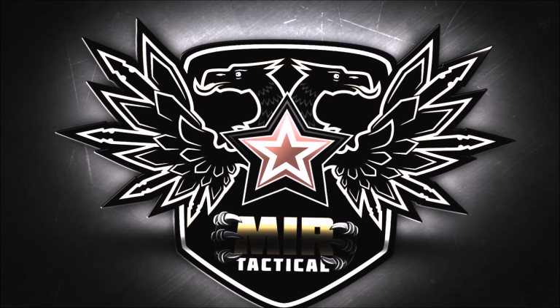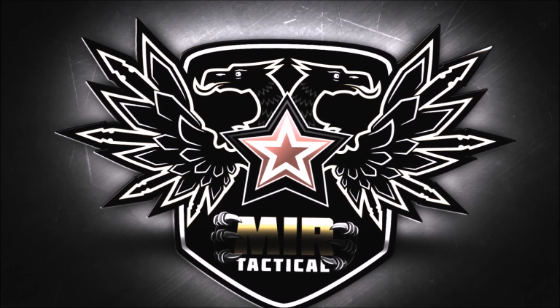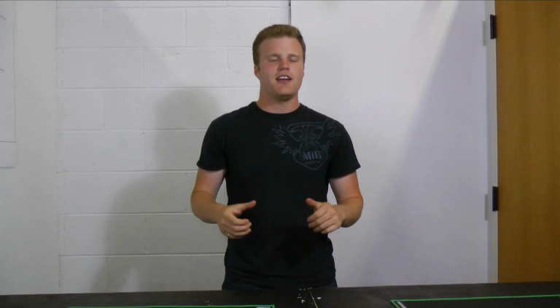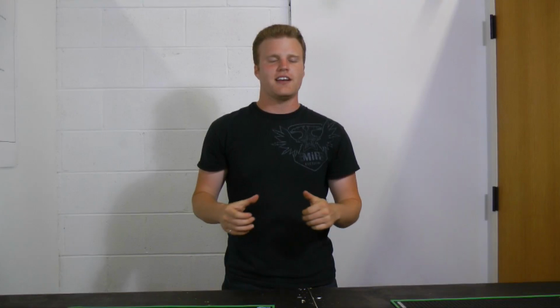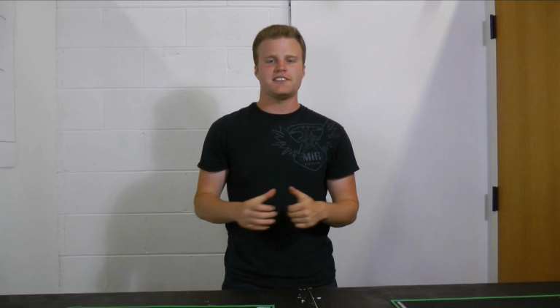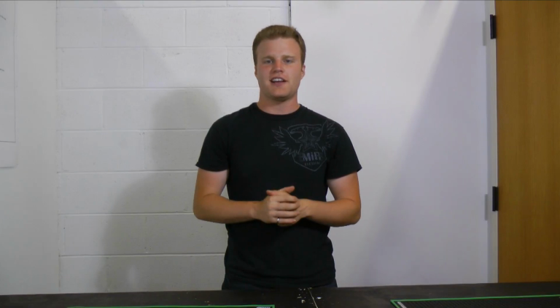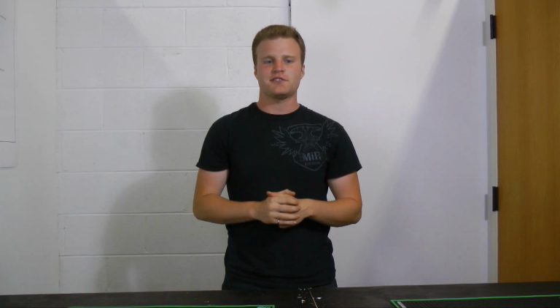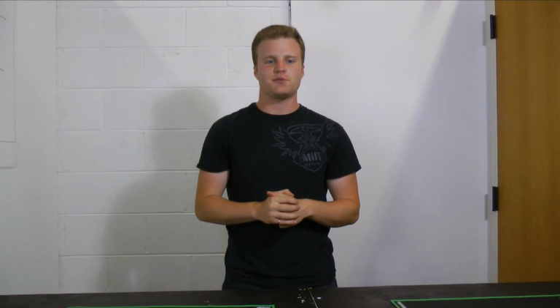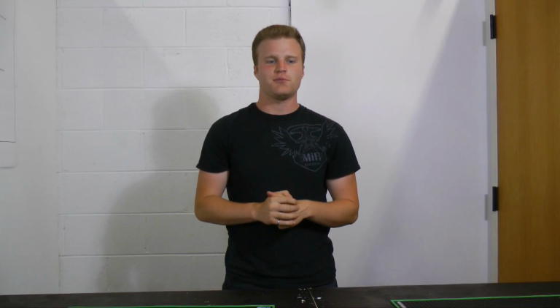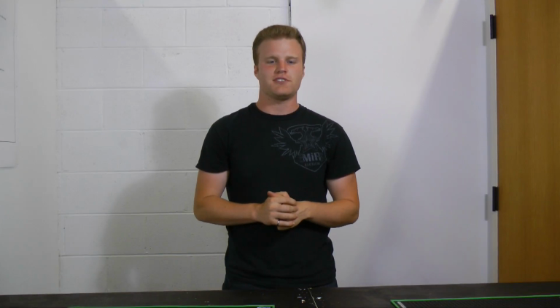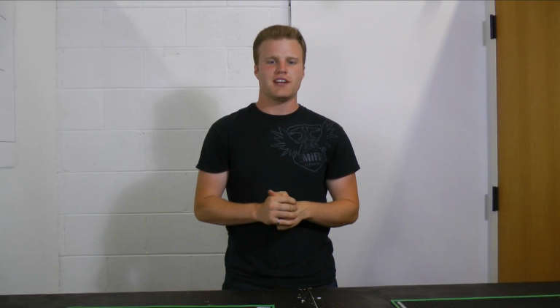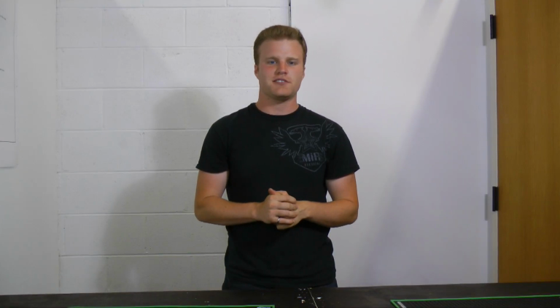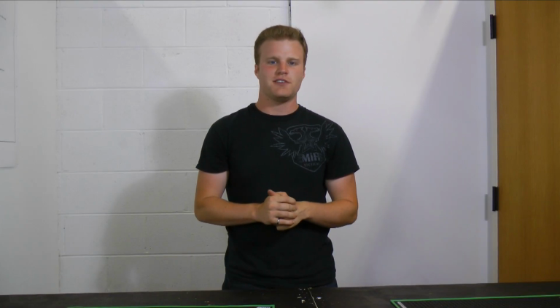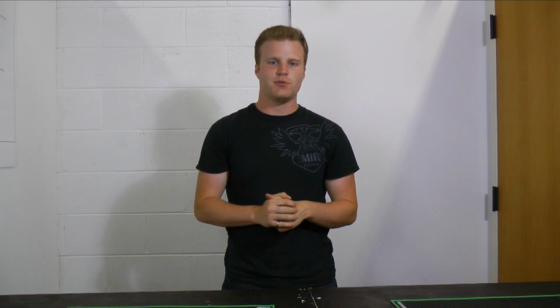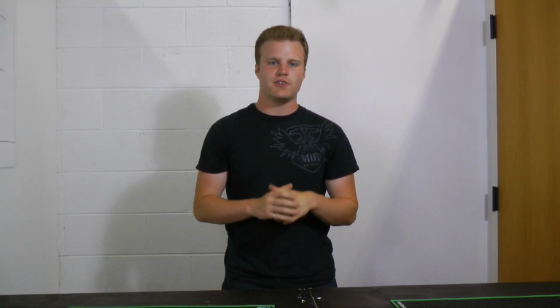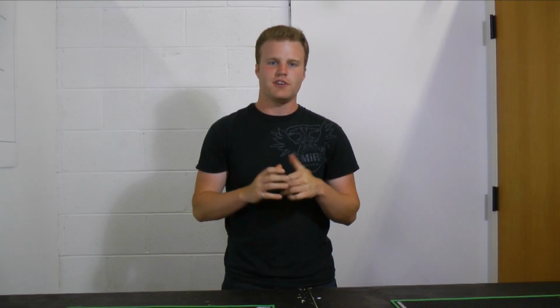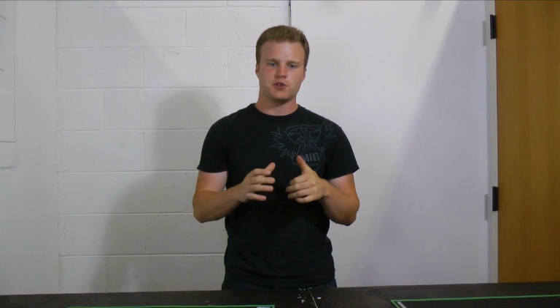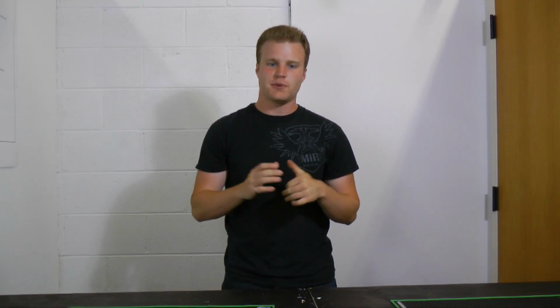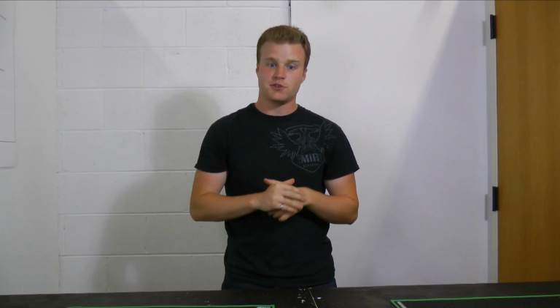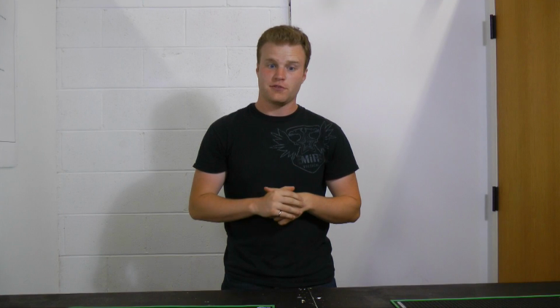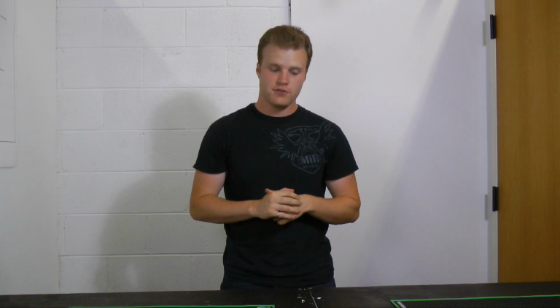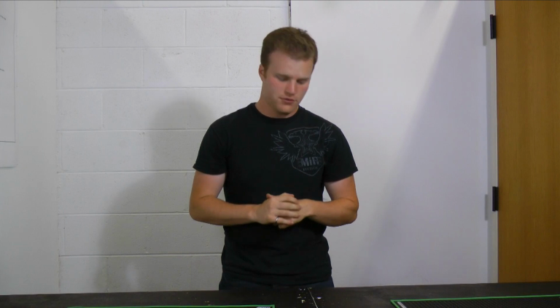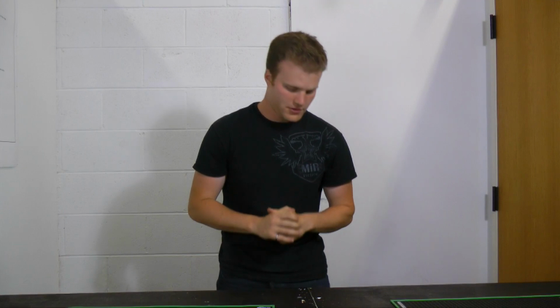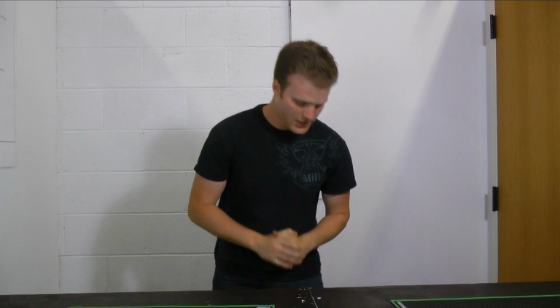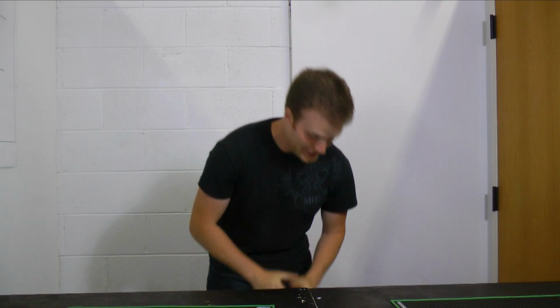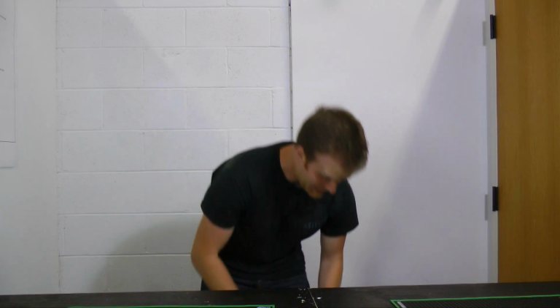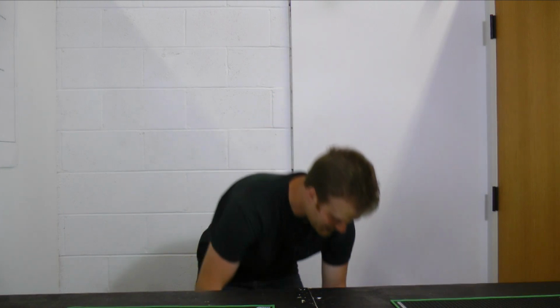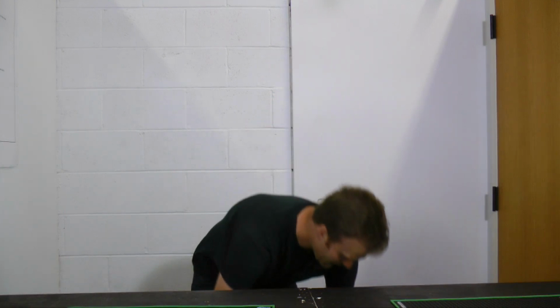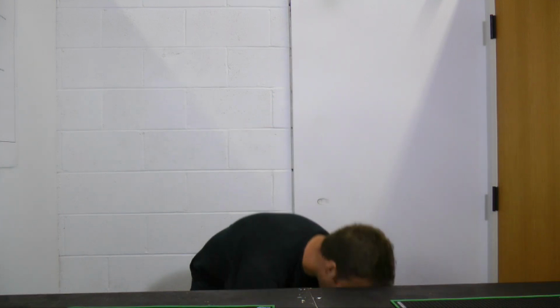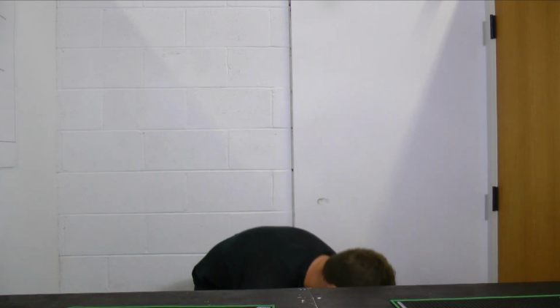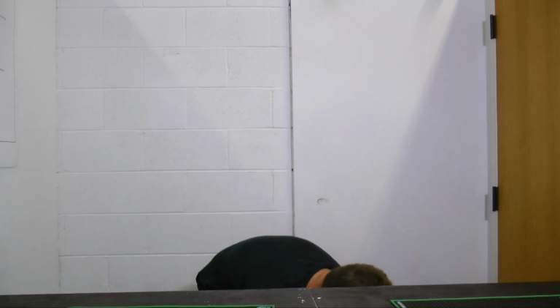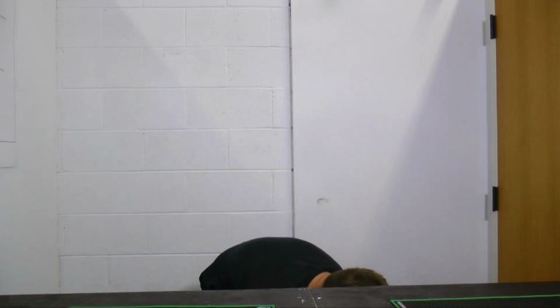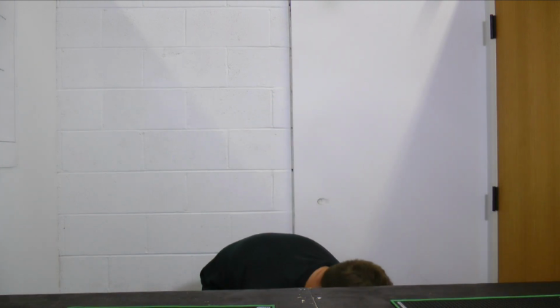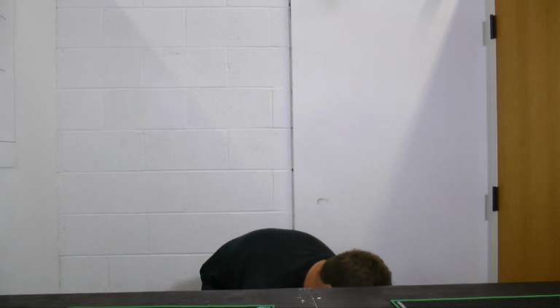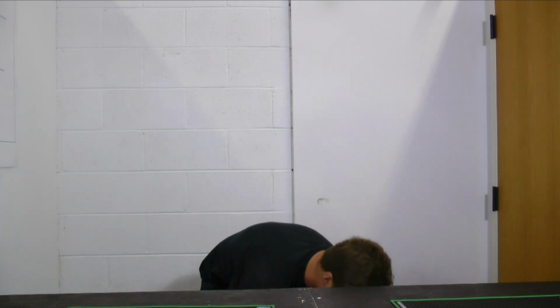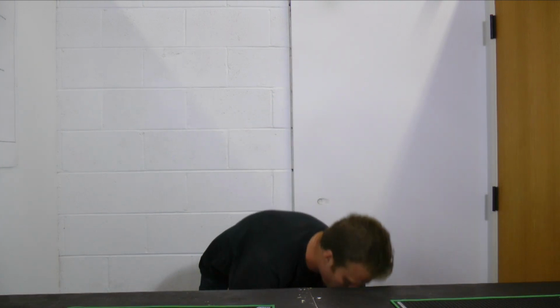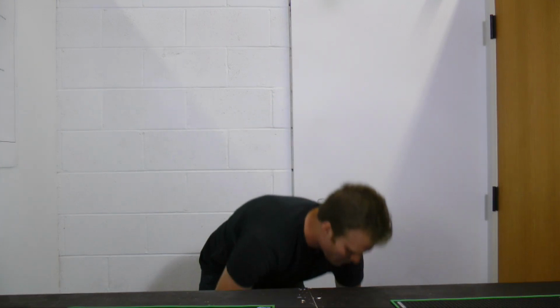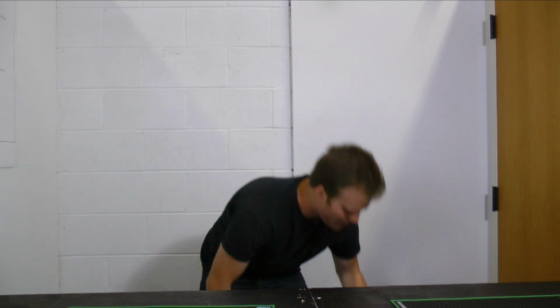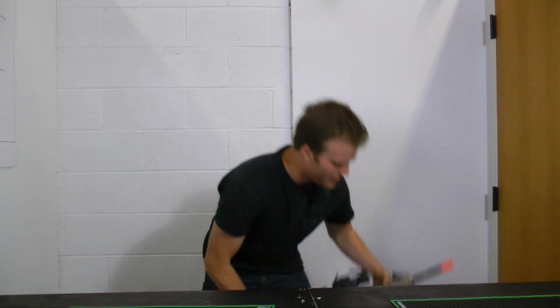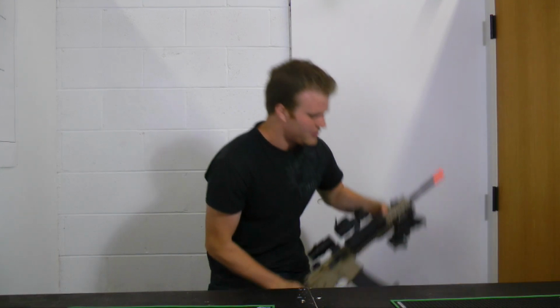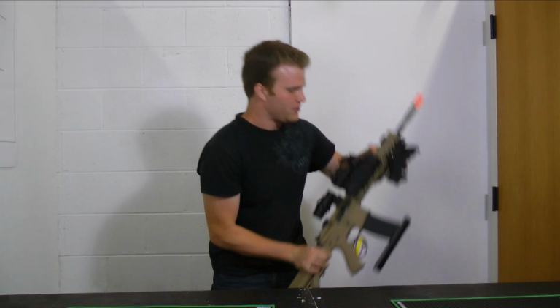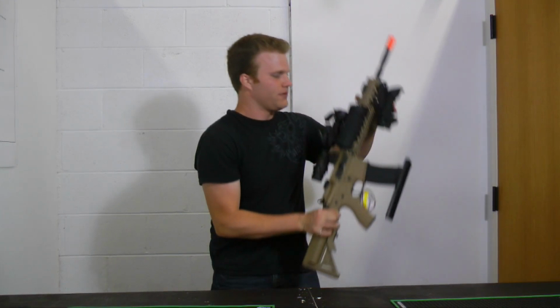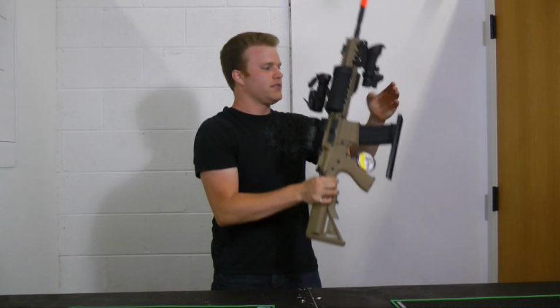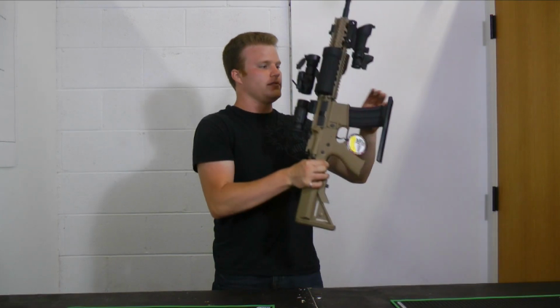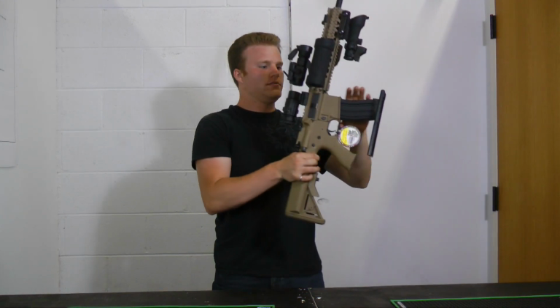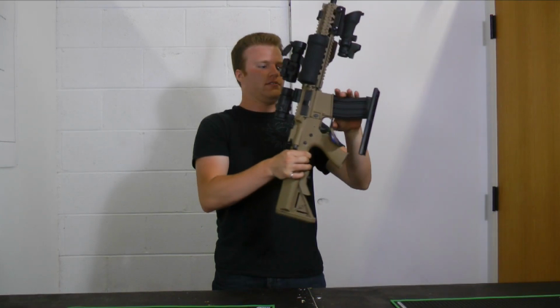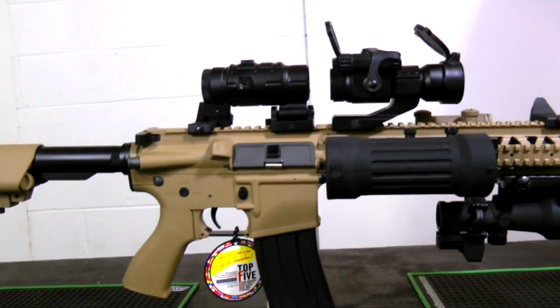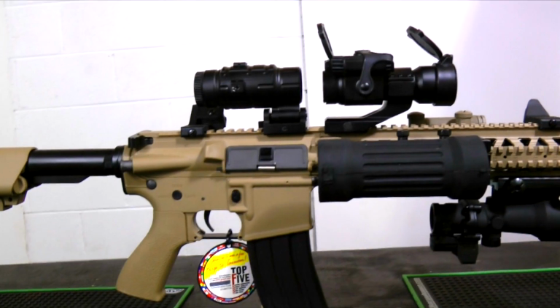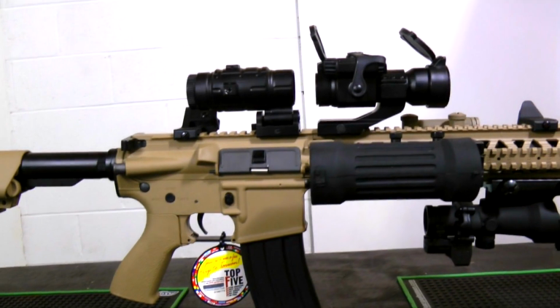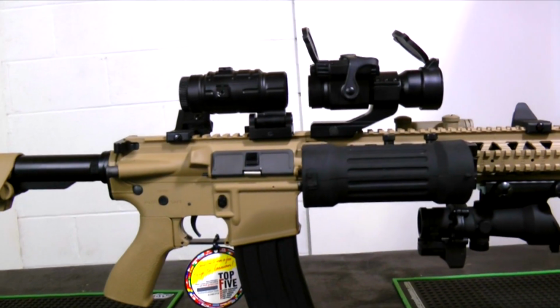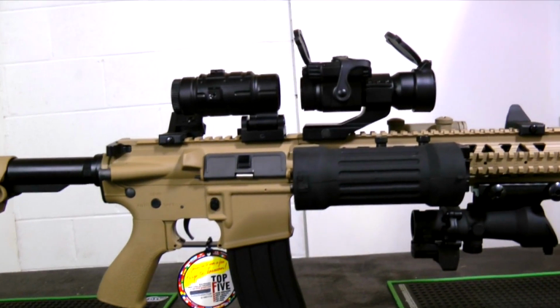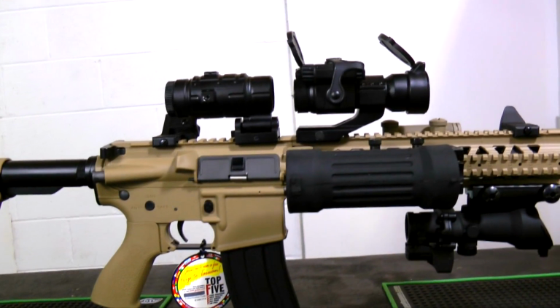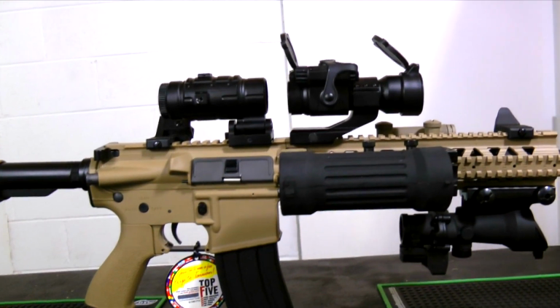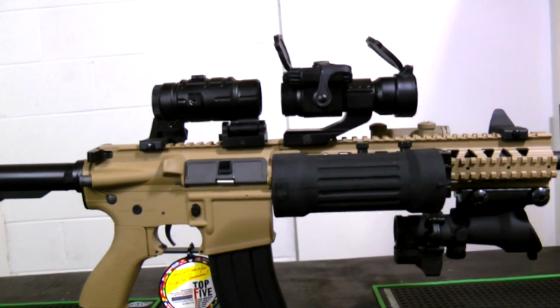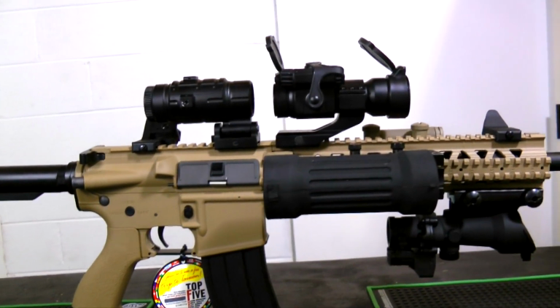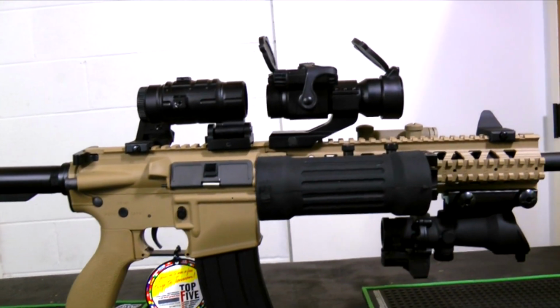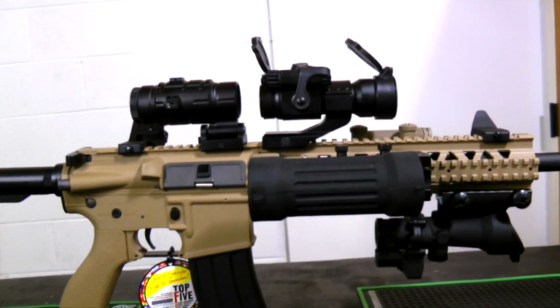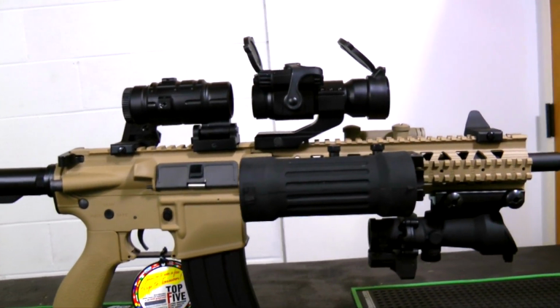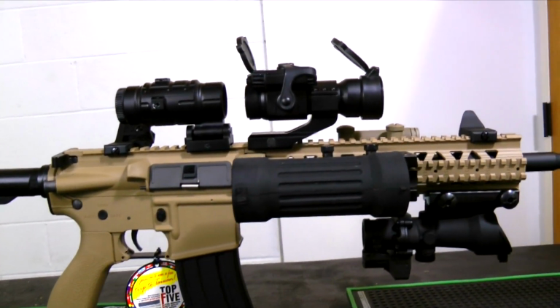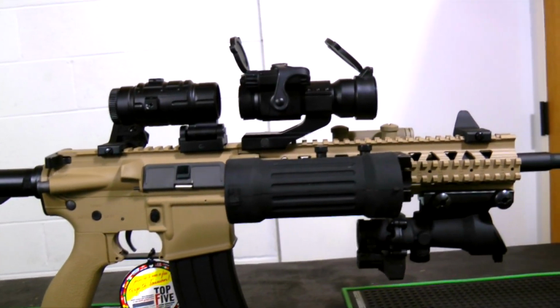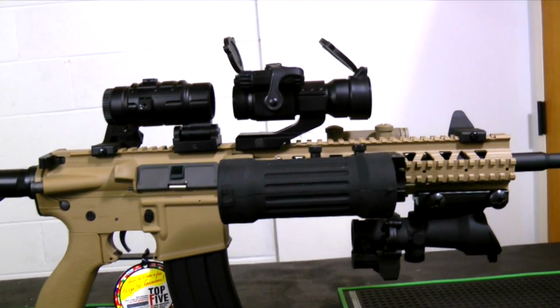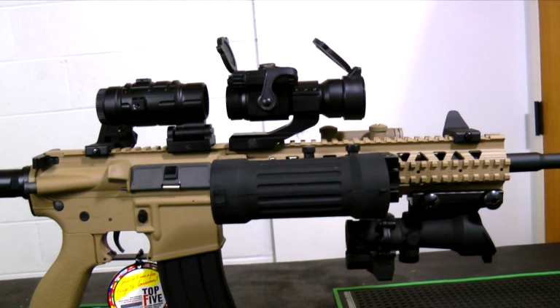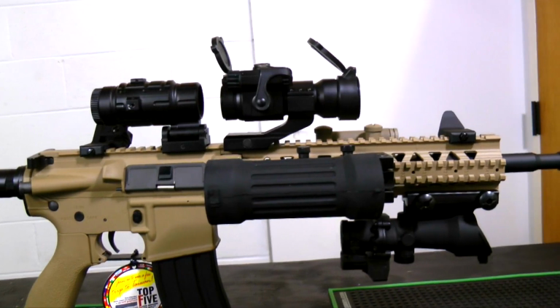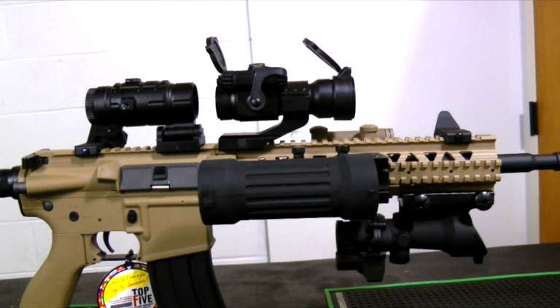Hey guys, Alex with Mirror Tactical here with another special review. Today we are going to review every single optic on this gun.